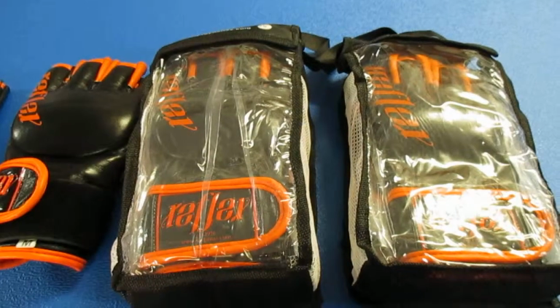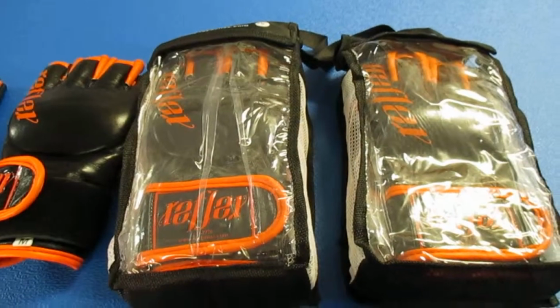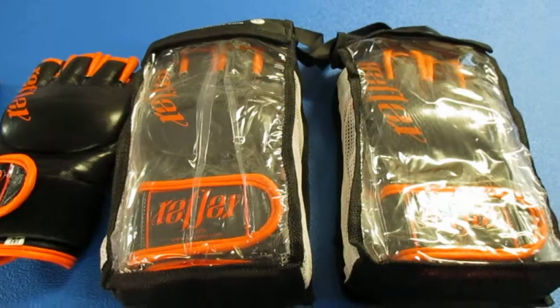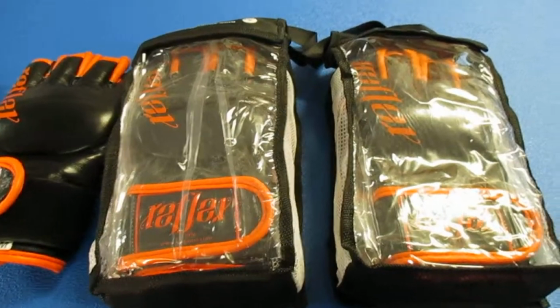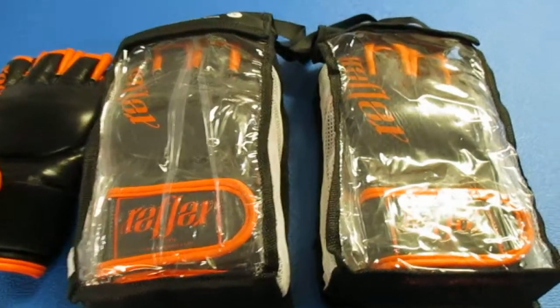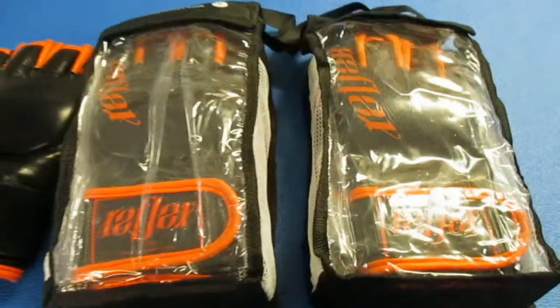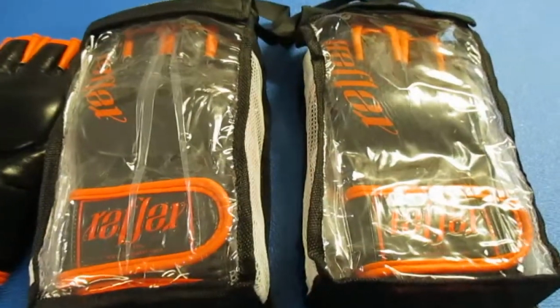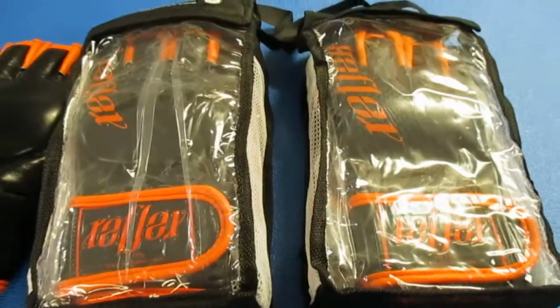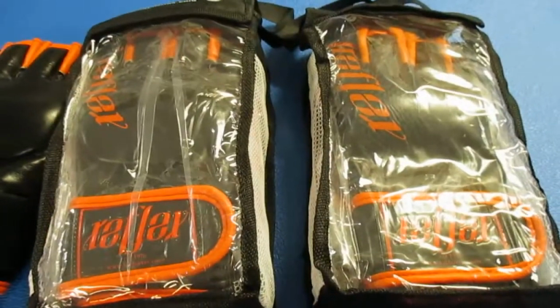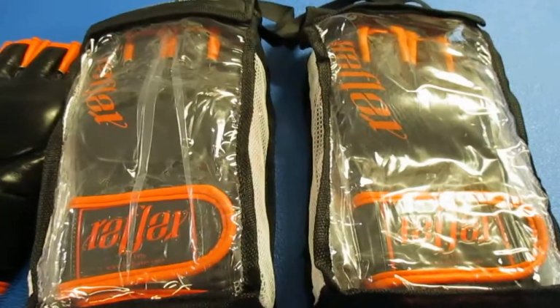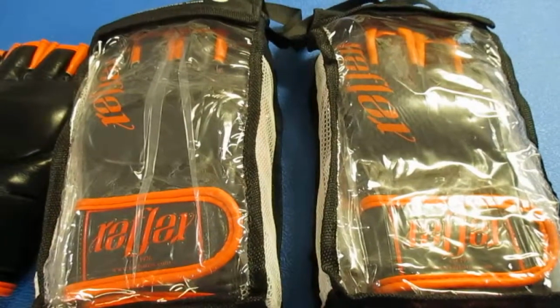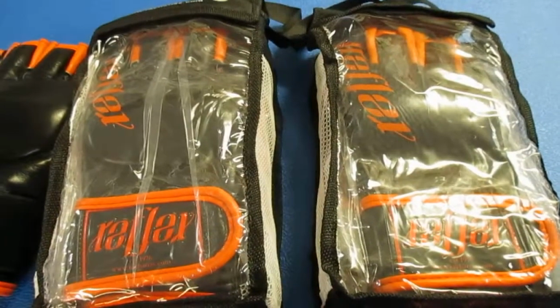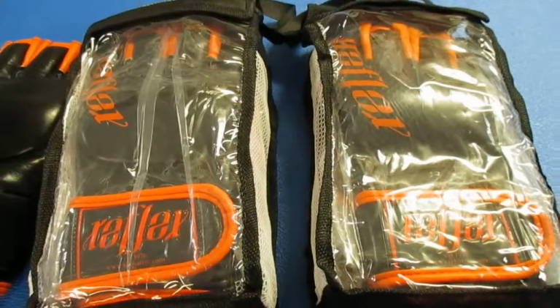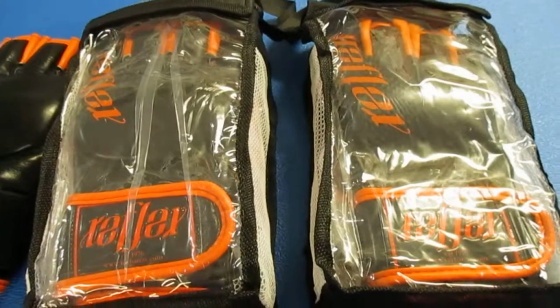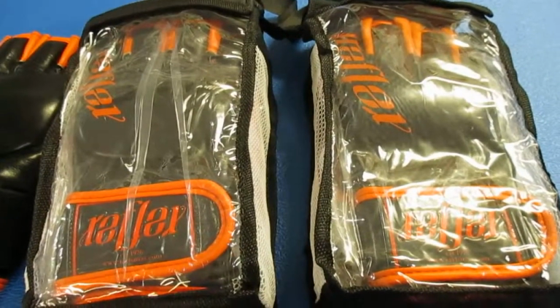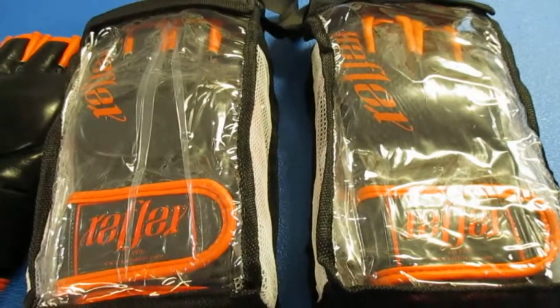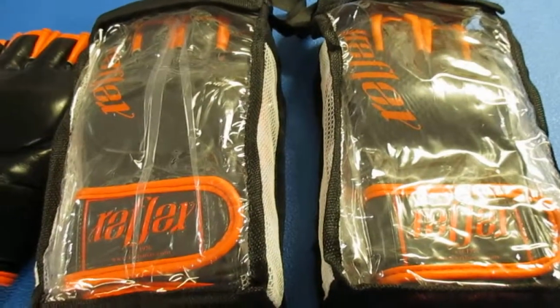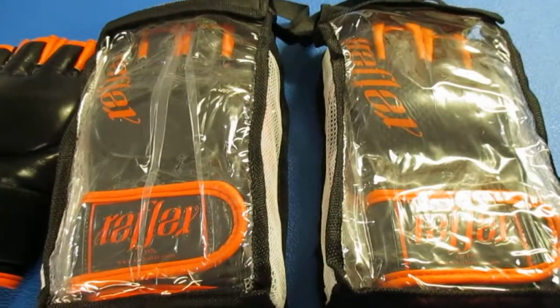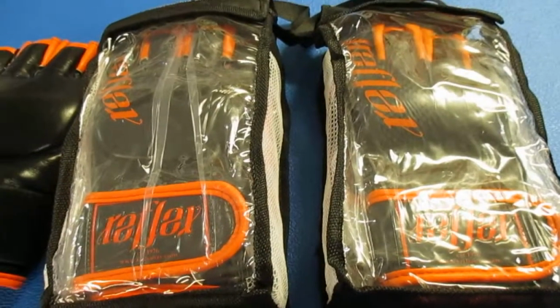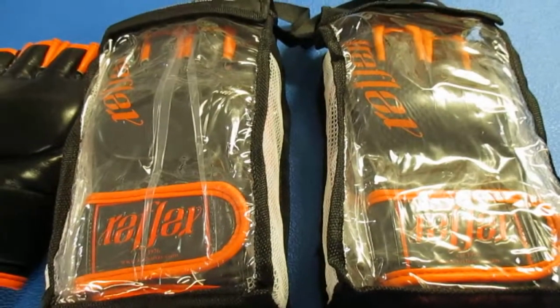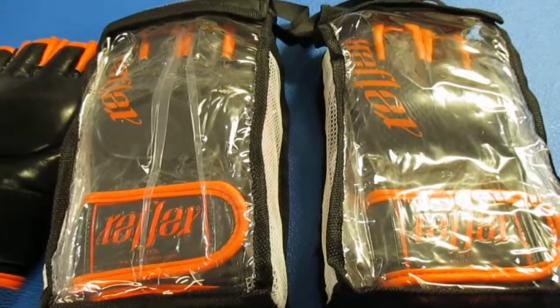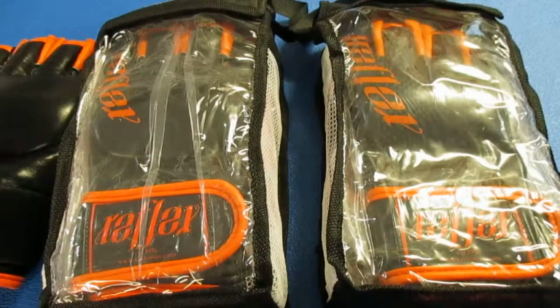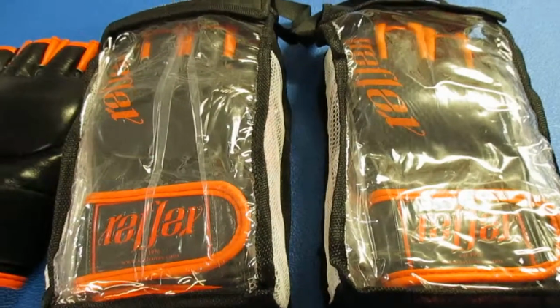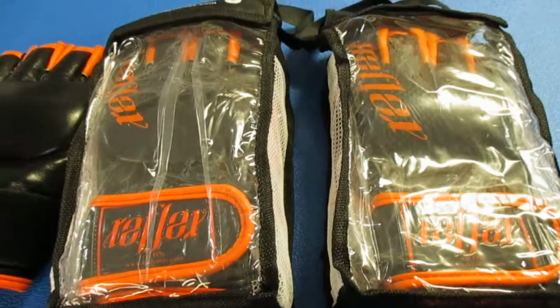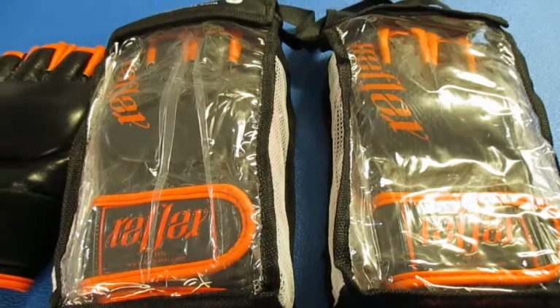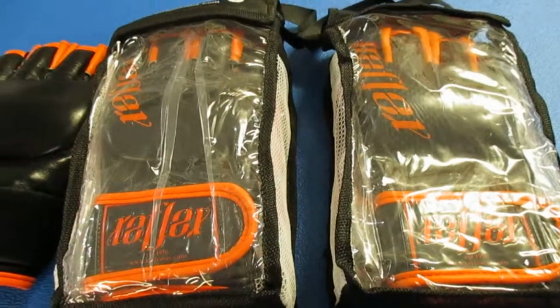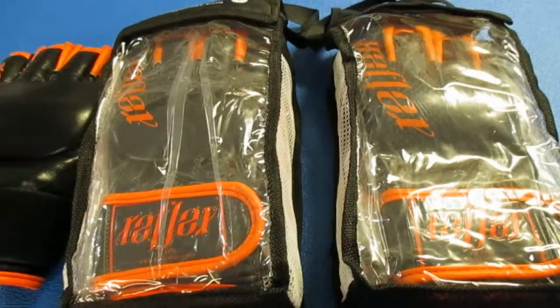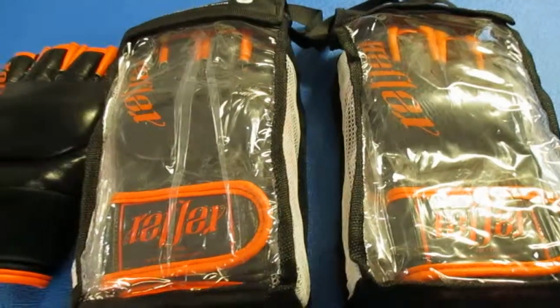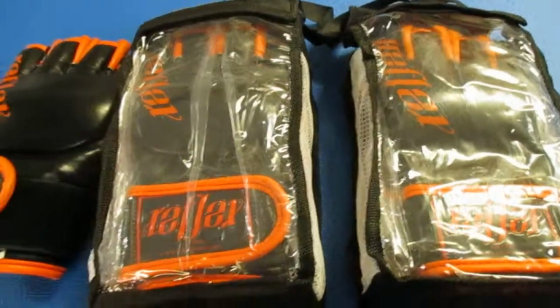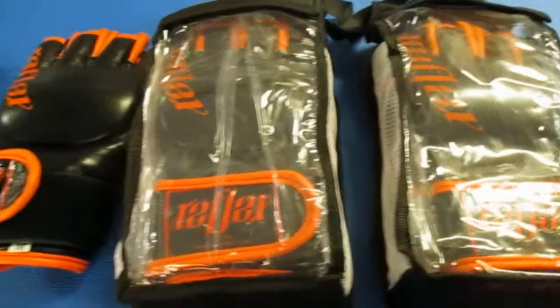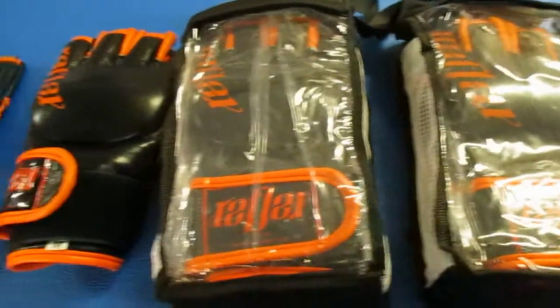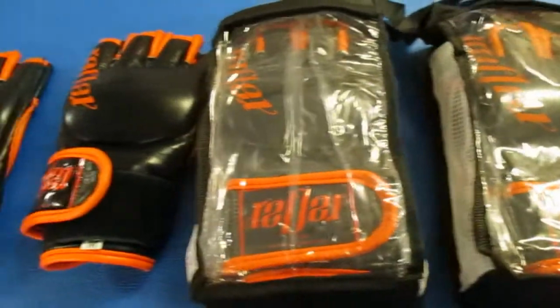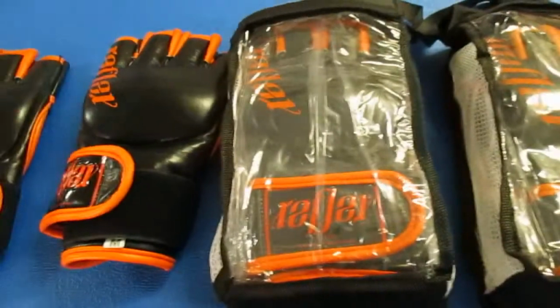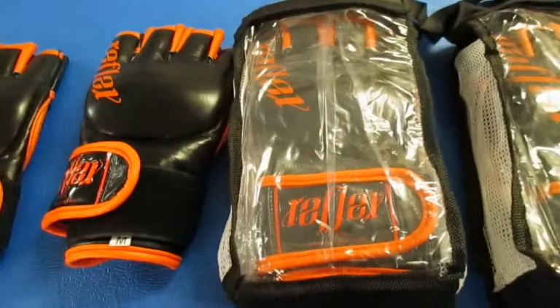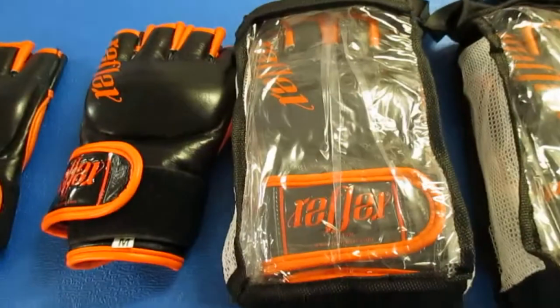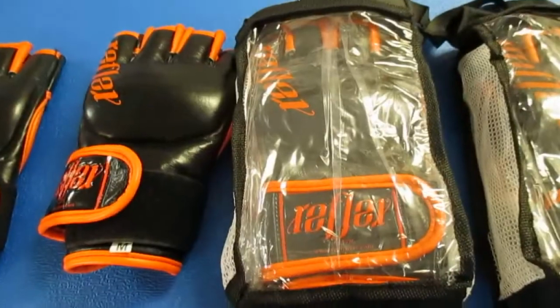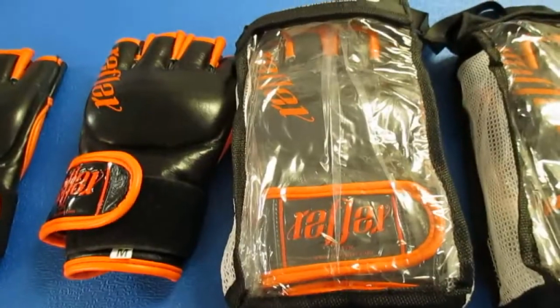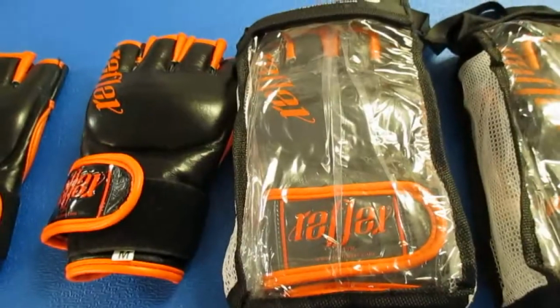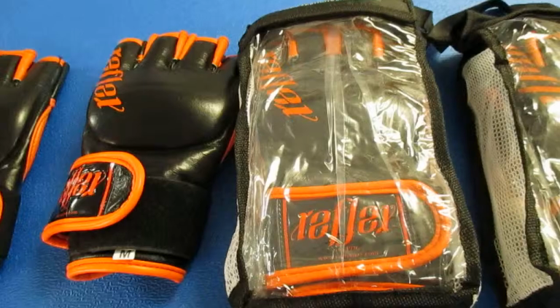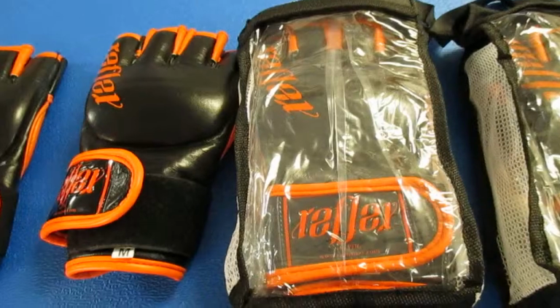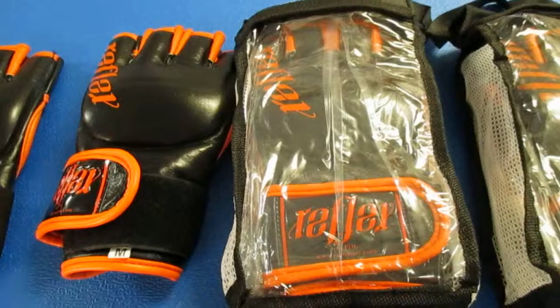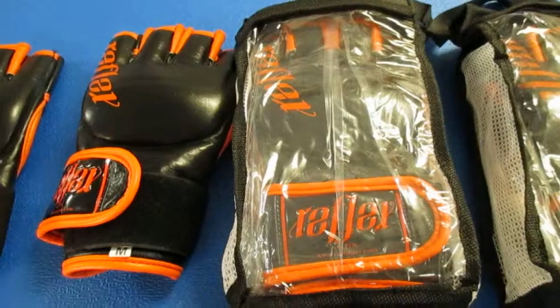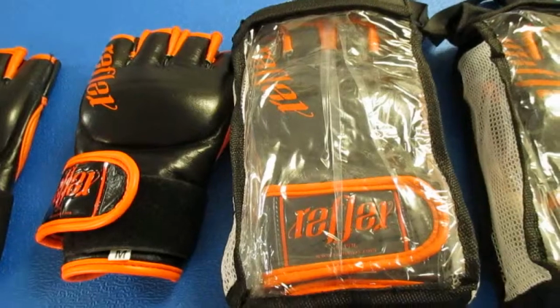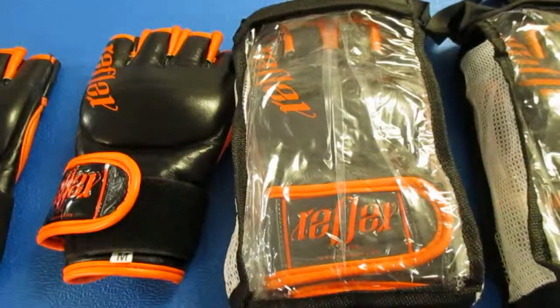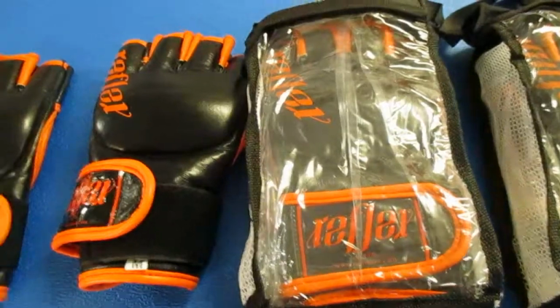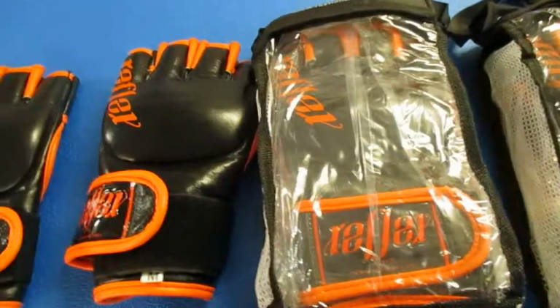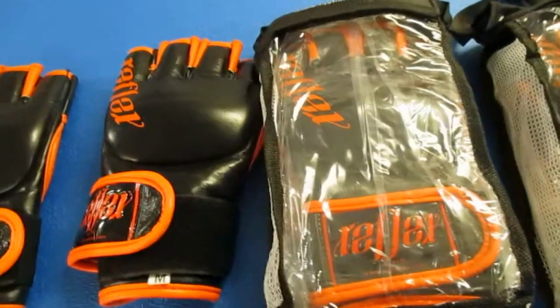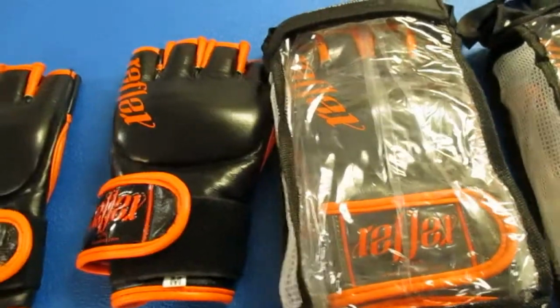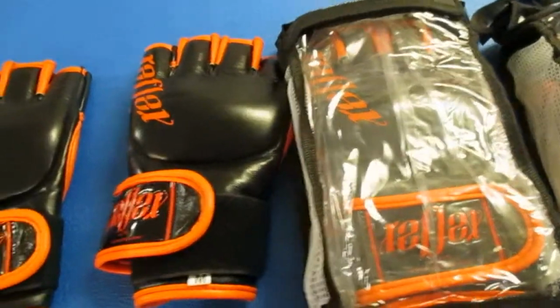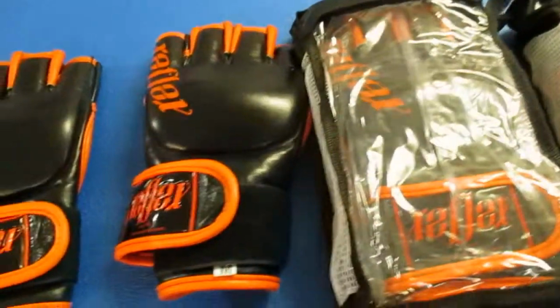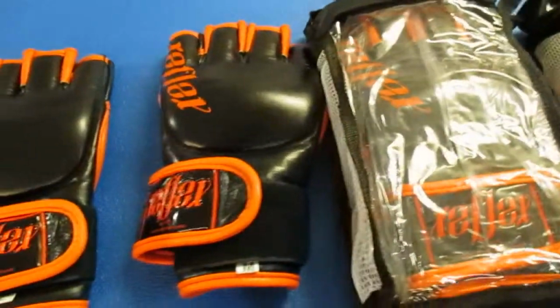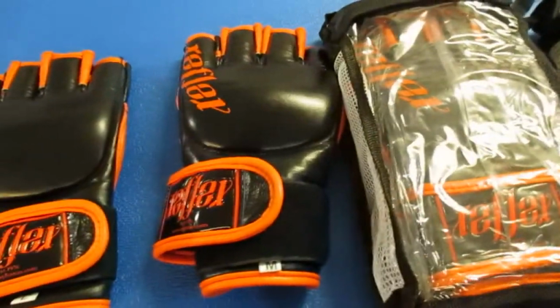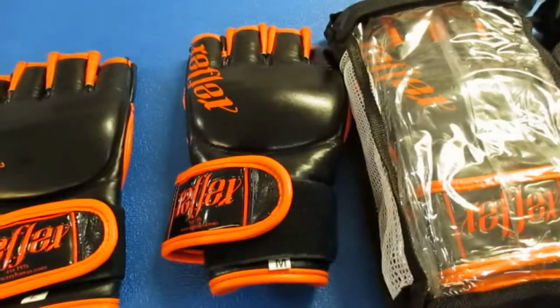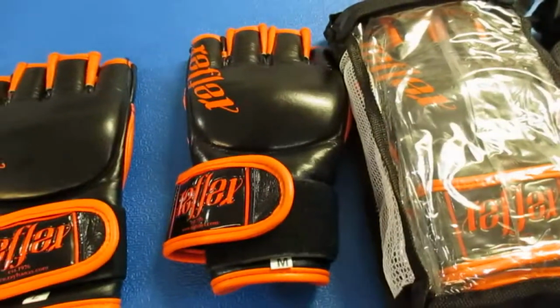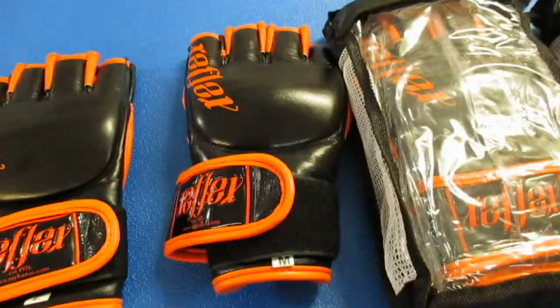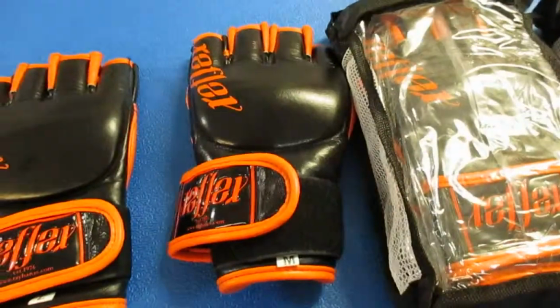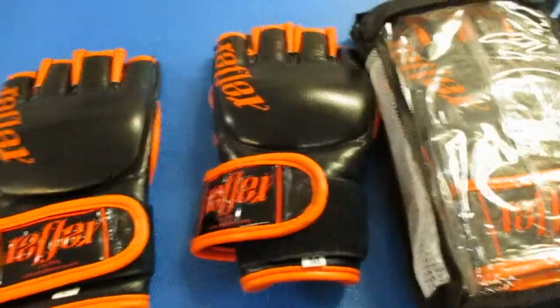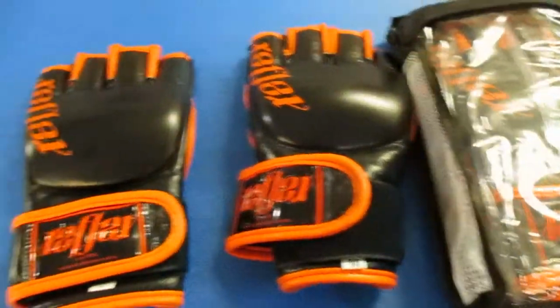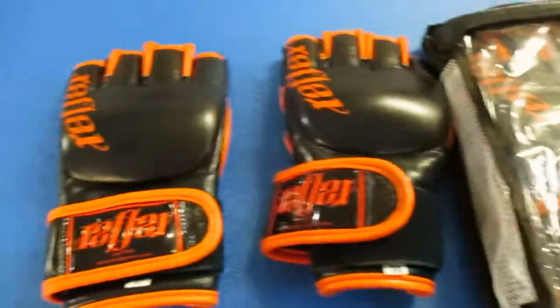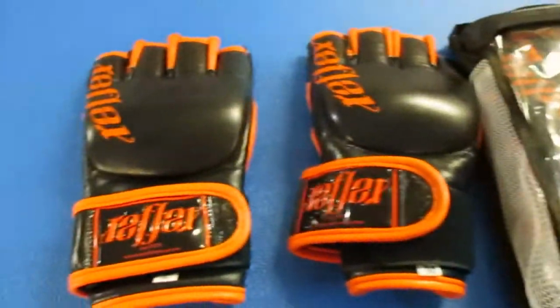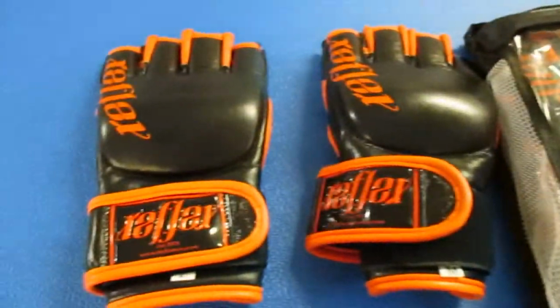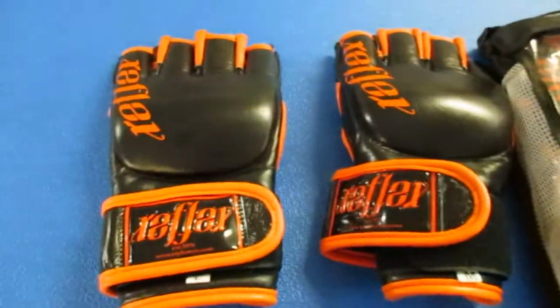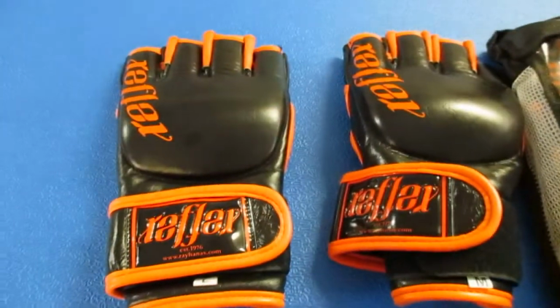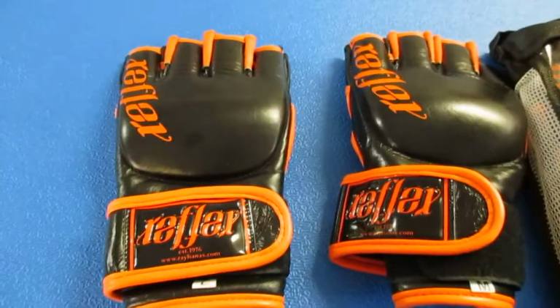They're available in a range of sizes: next to small, small, medium, and large.